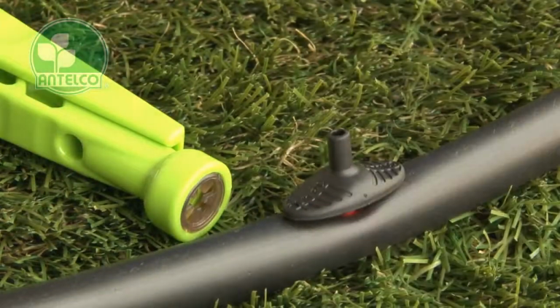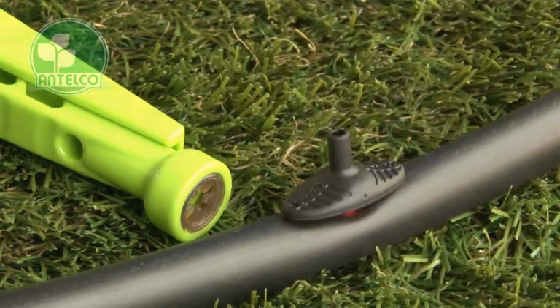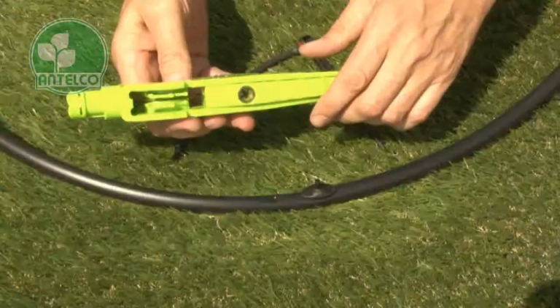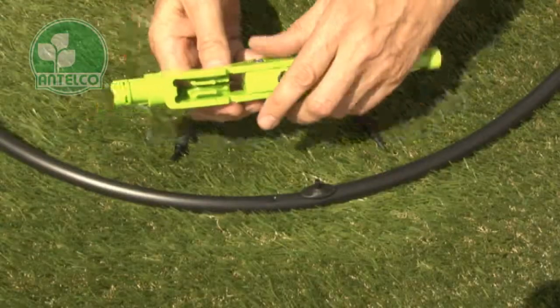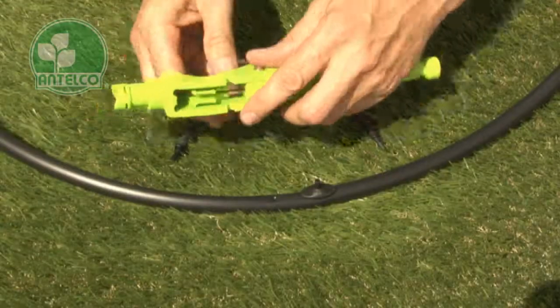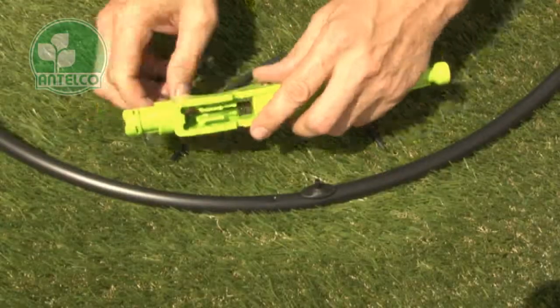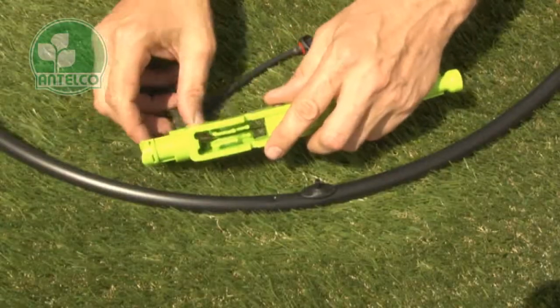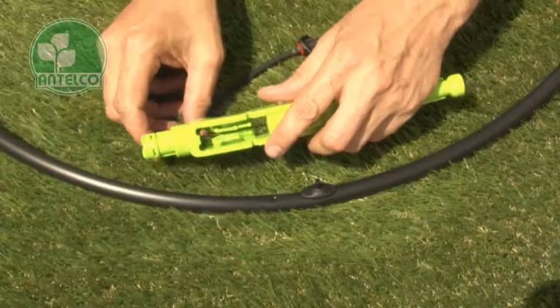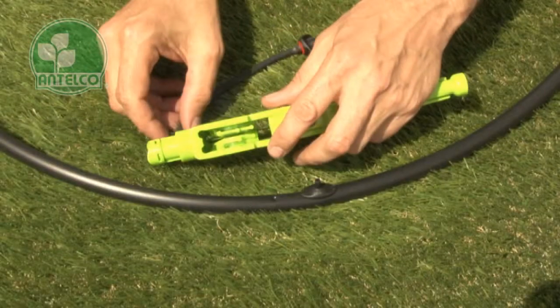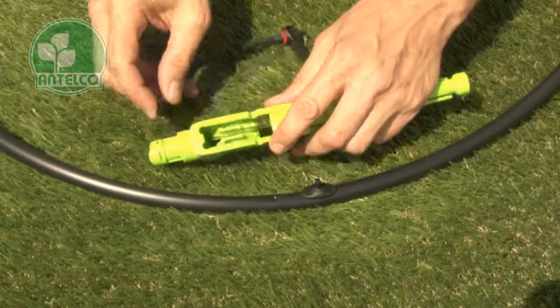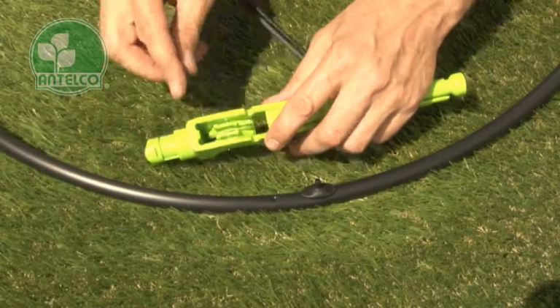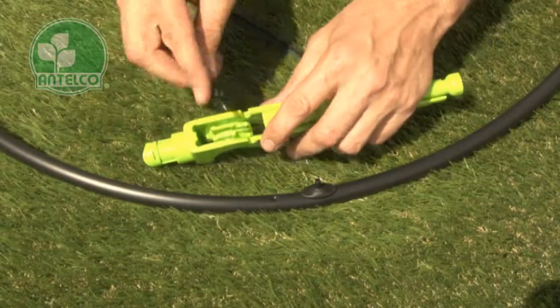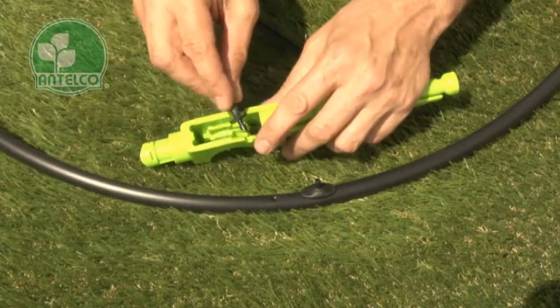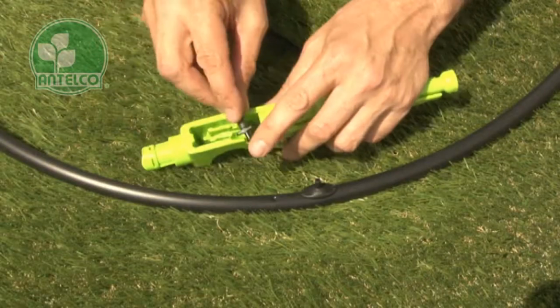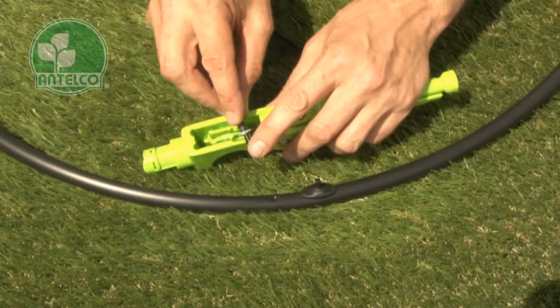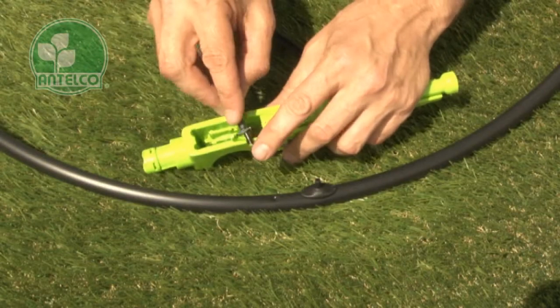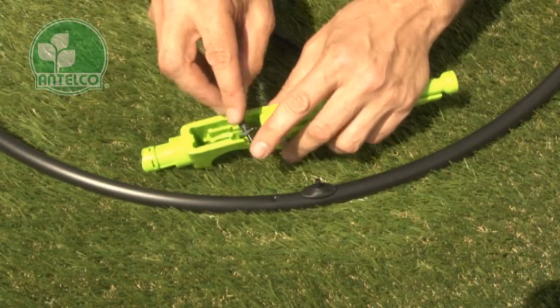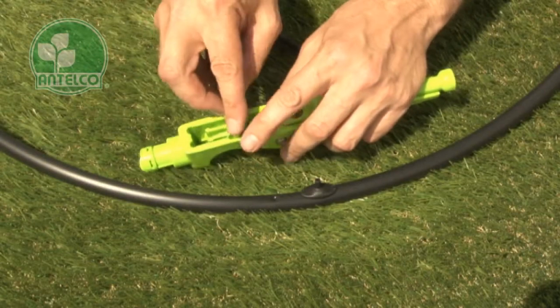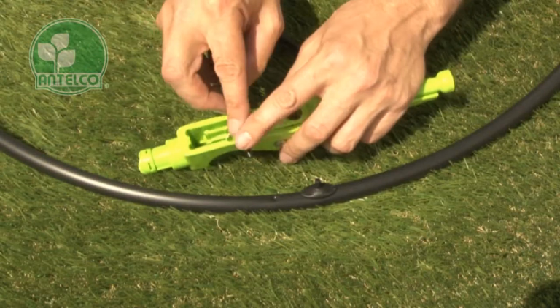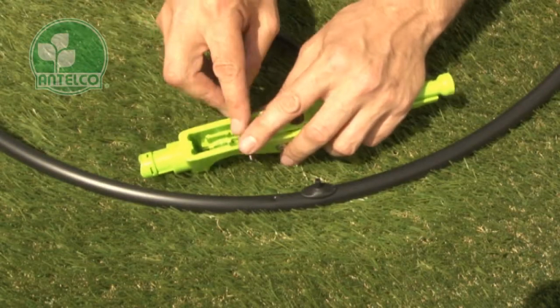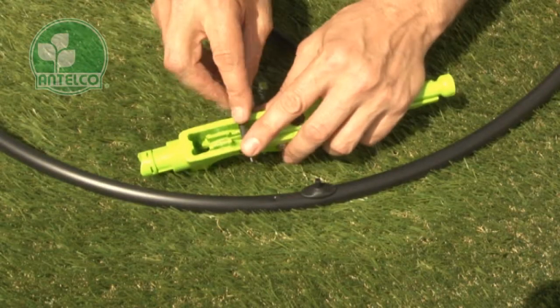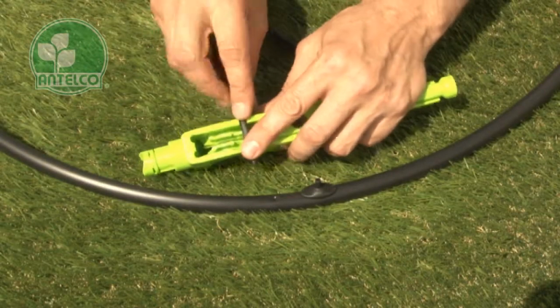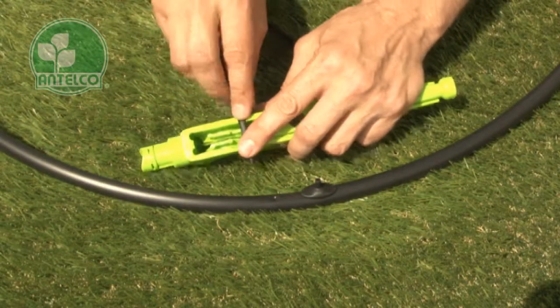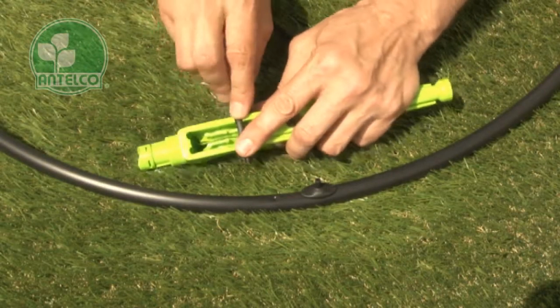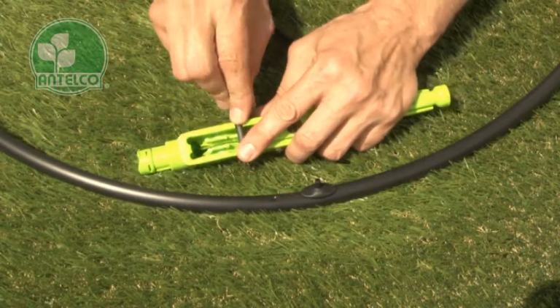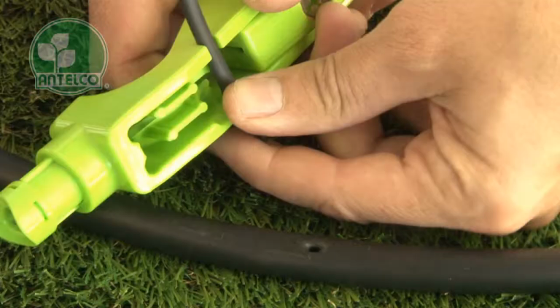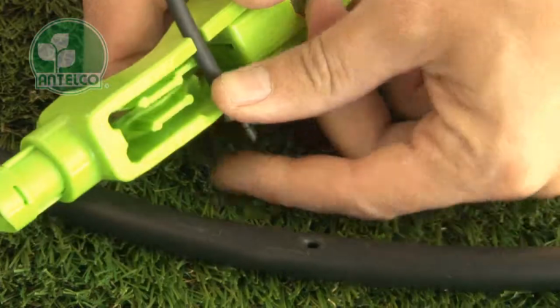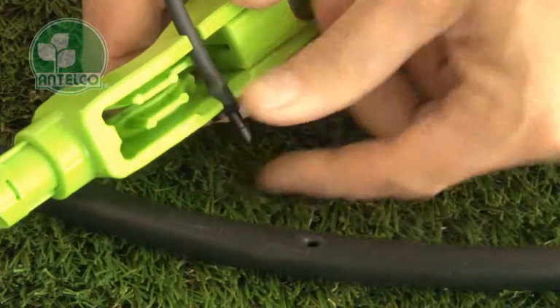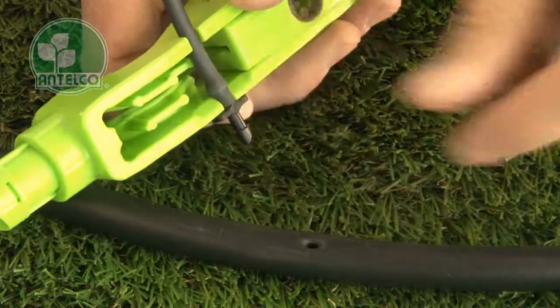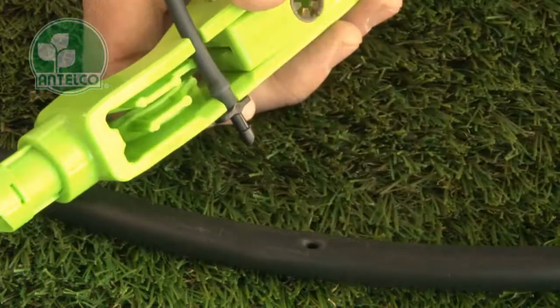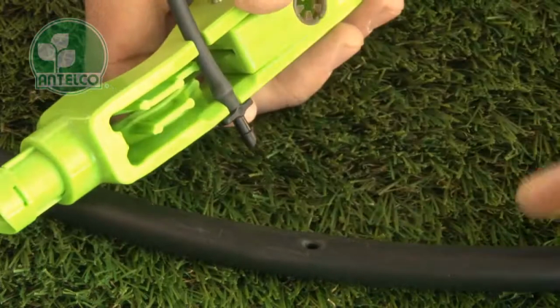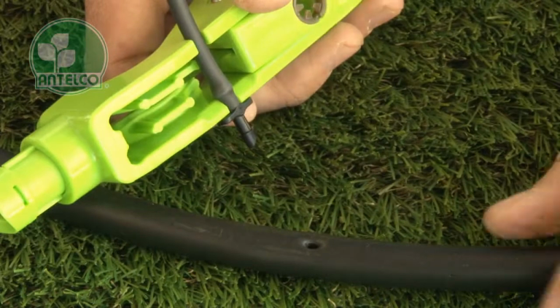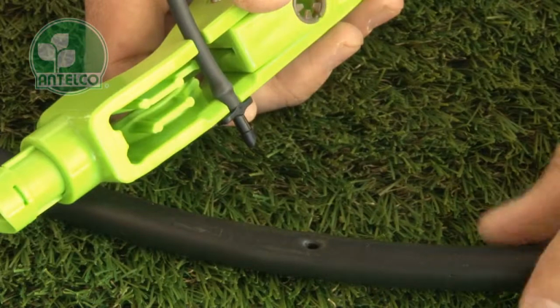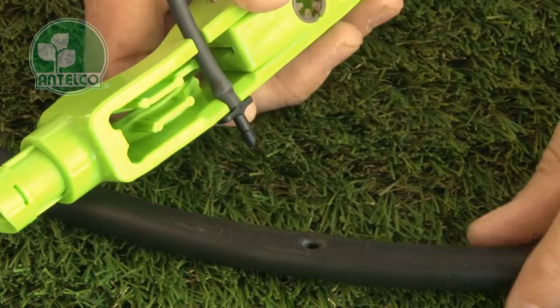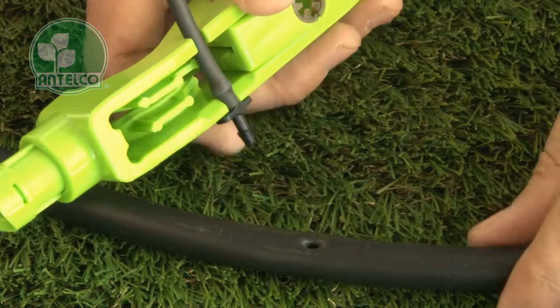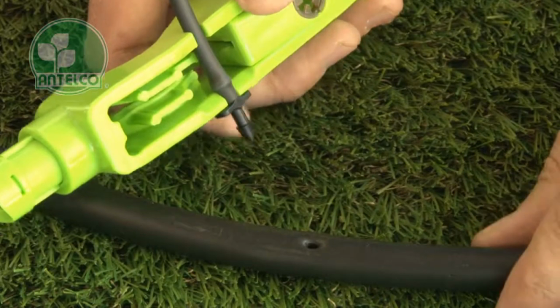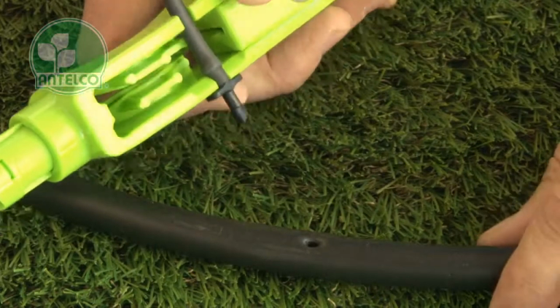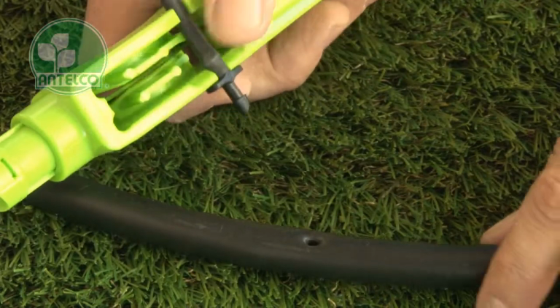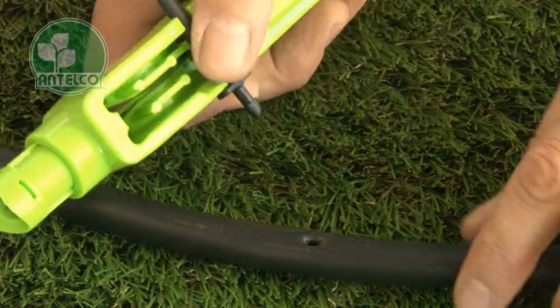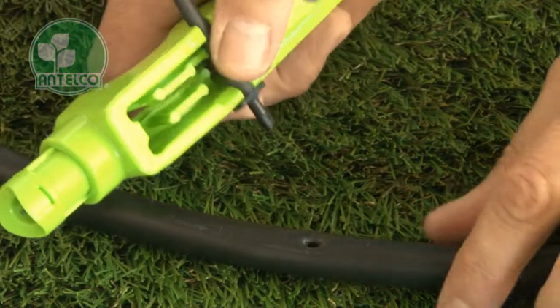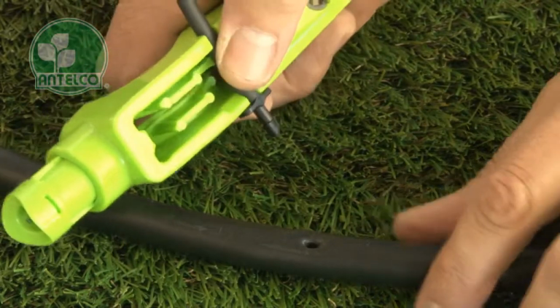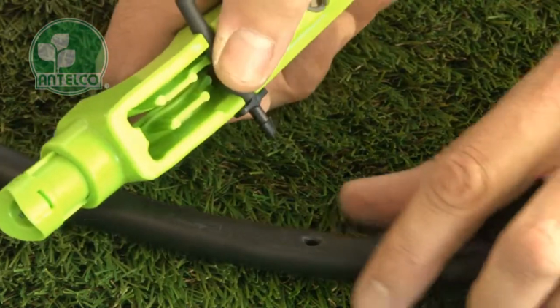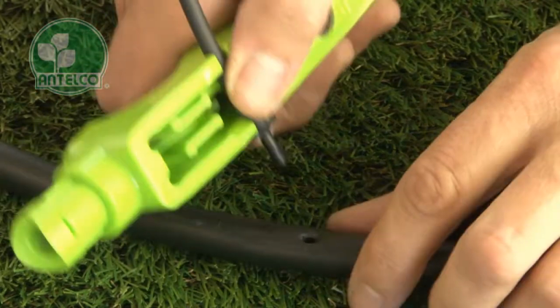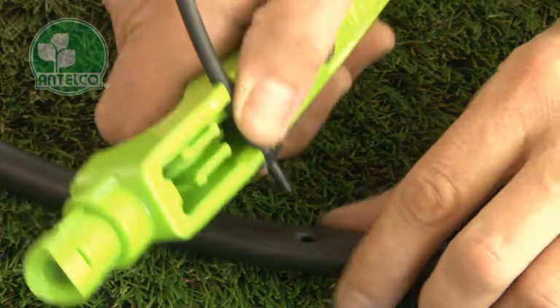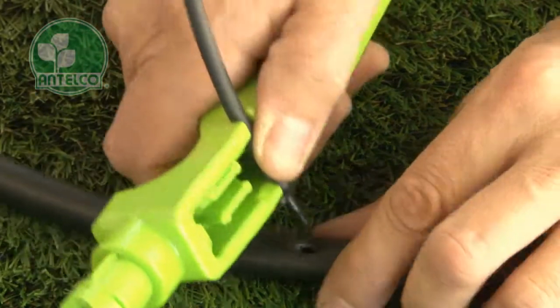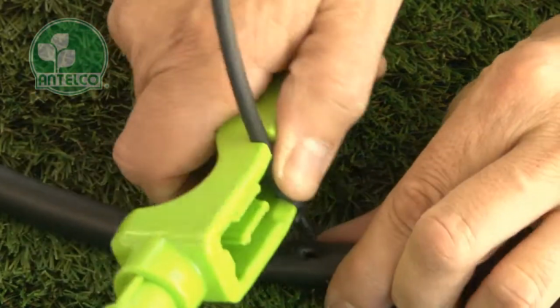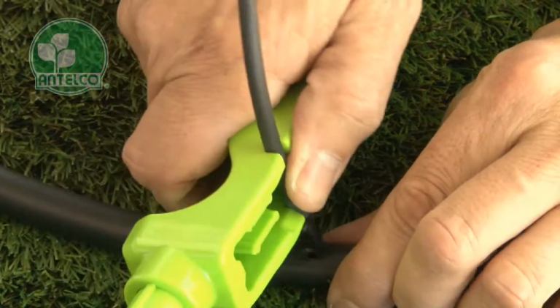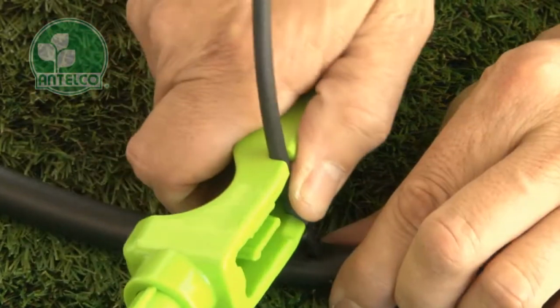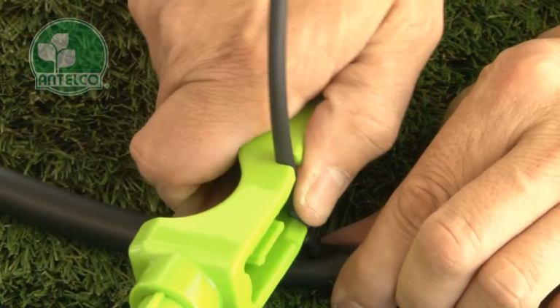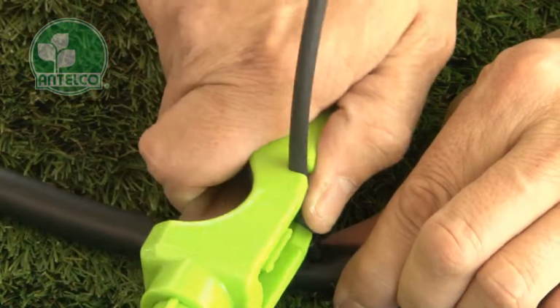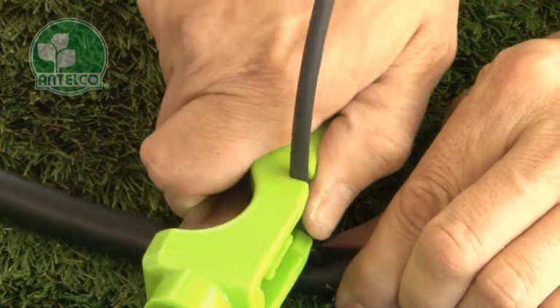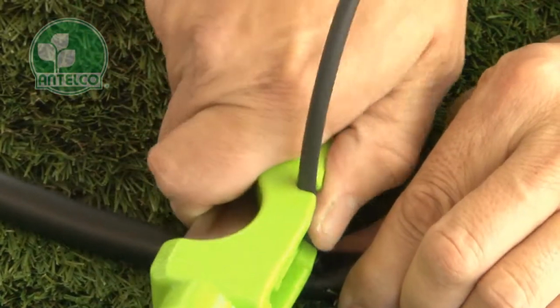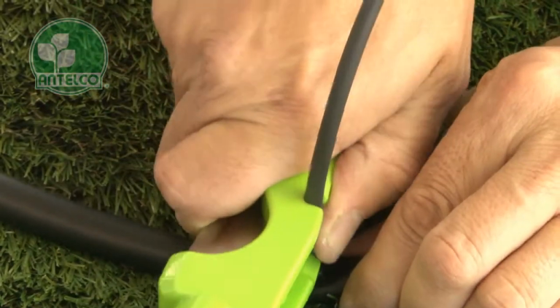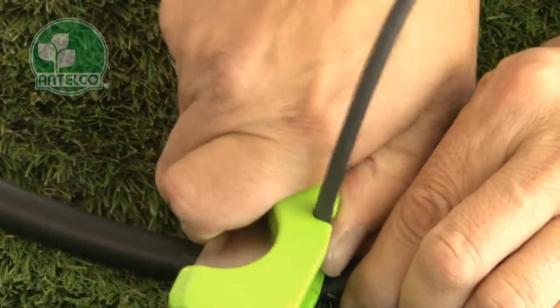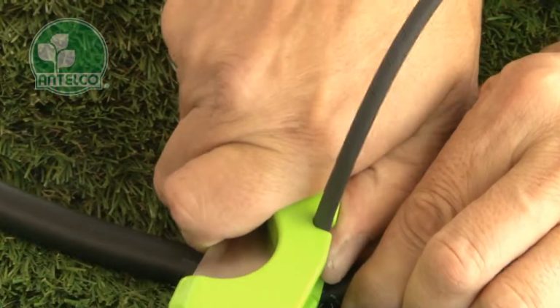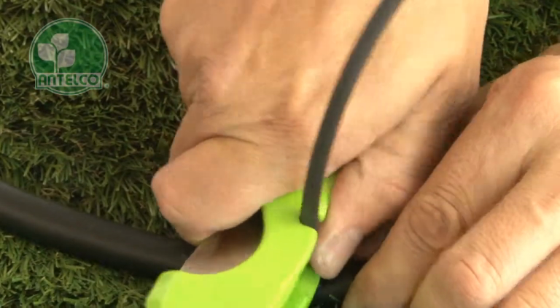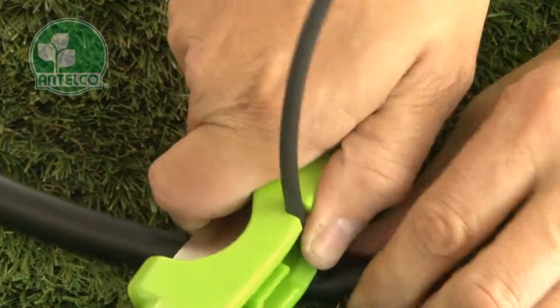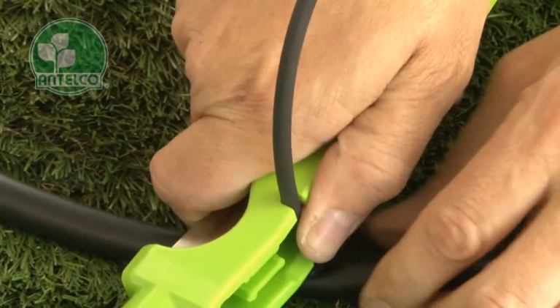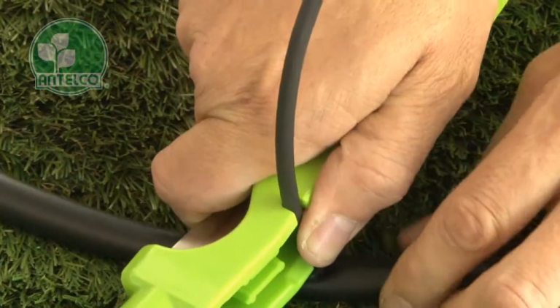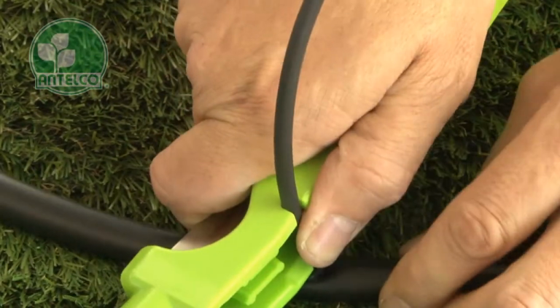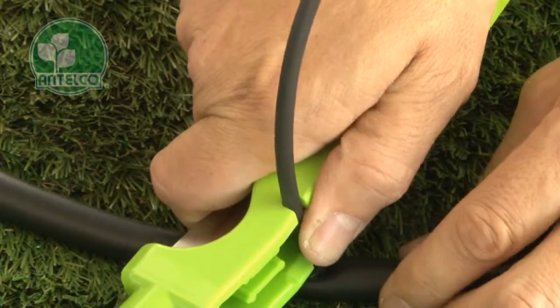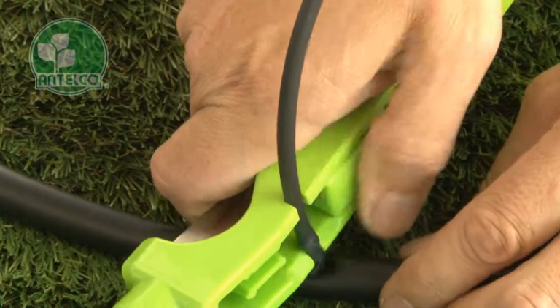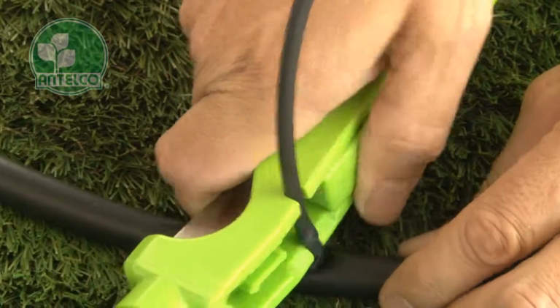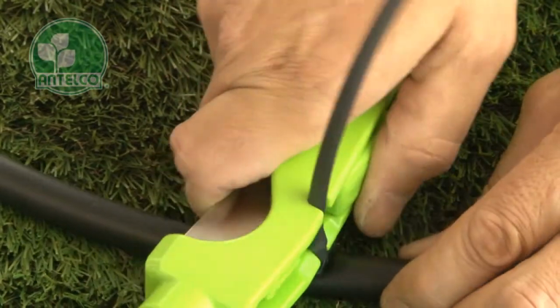To insert offtake tubes, insert the tube and adapter into the slots in the edge of the punch and cut, then push the adapter into the hole.